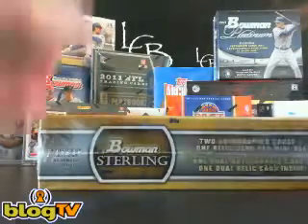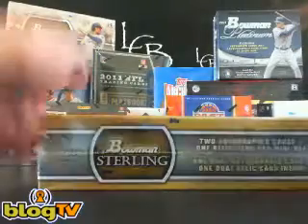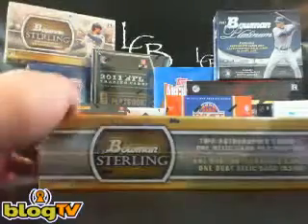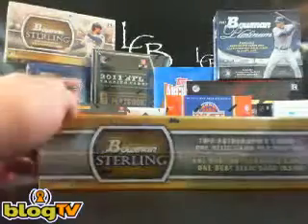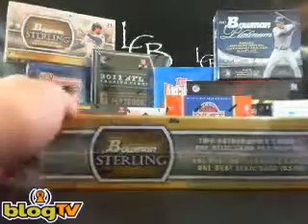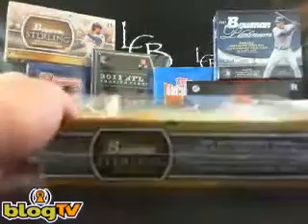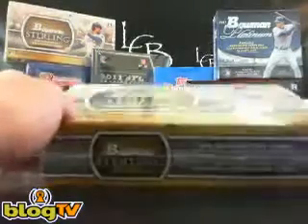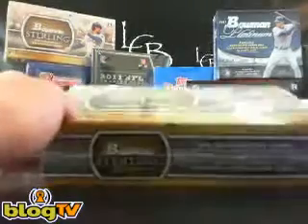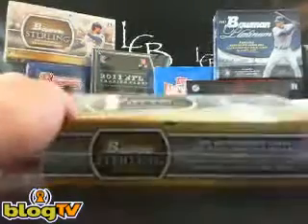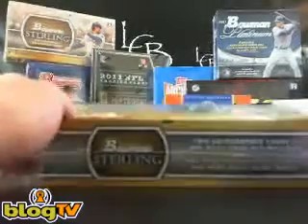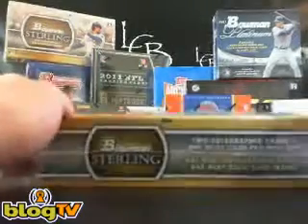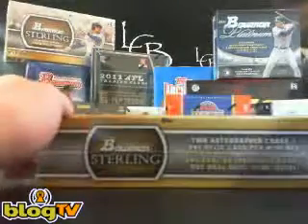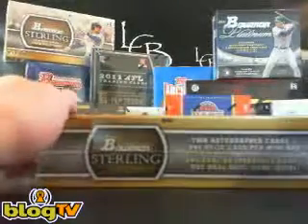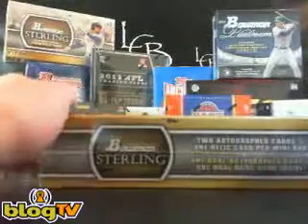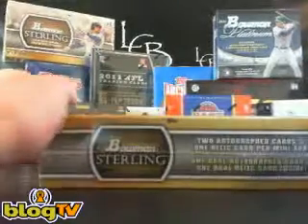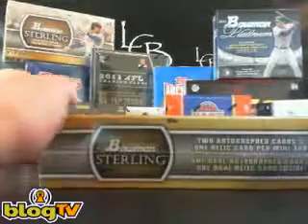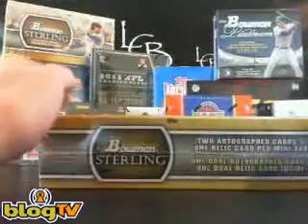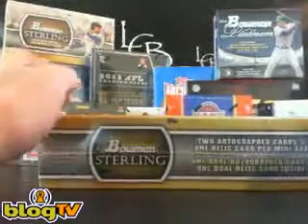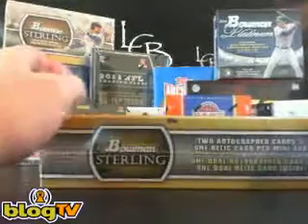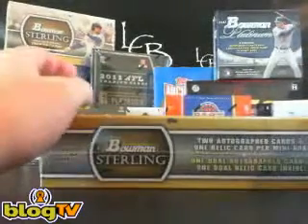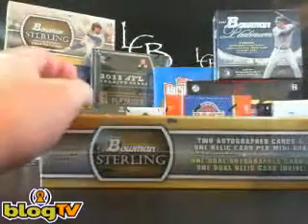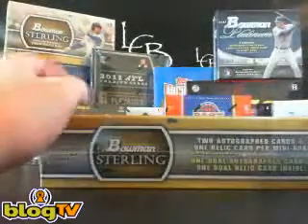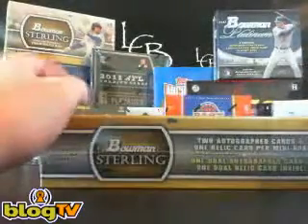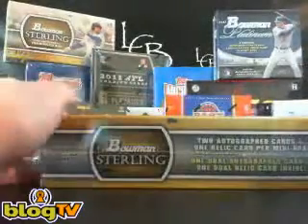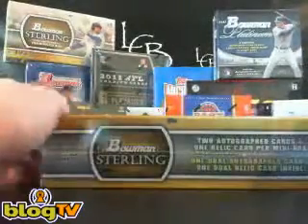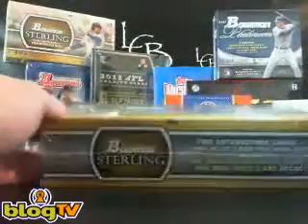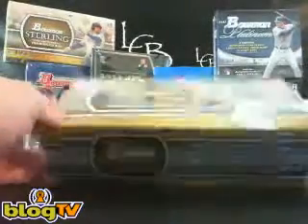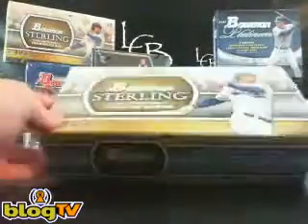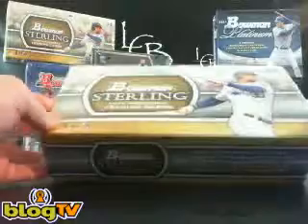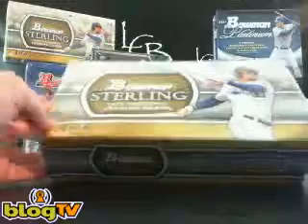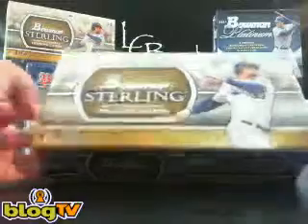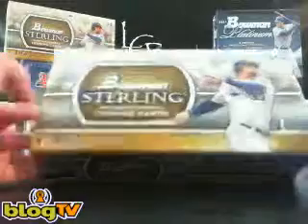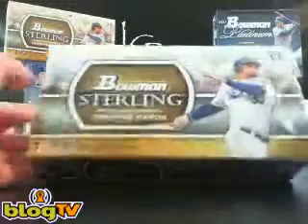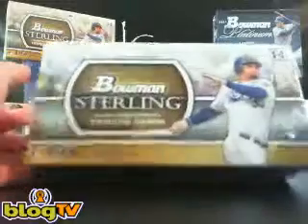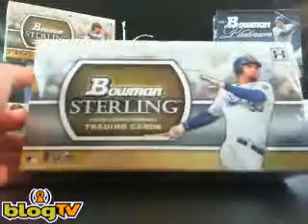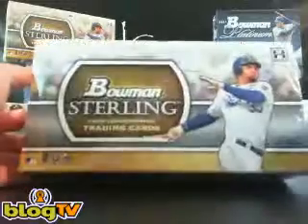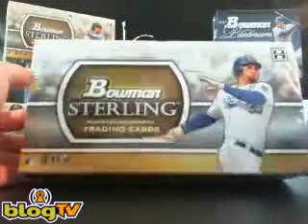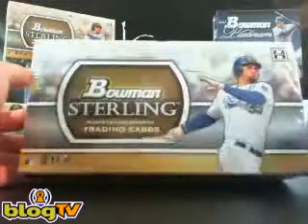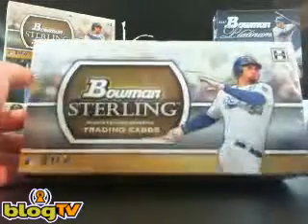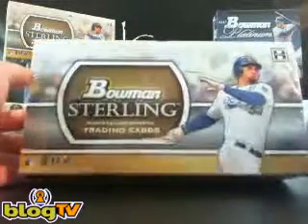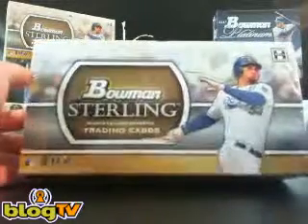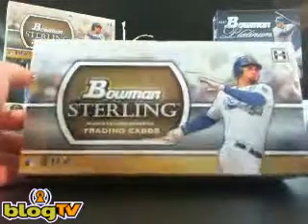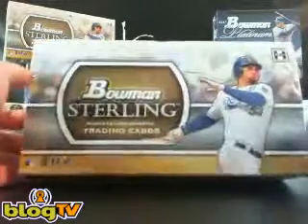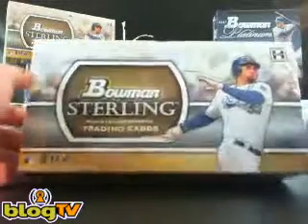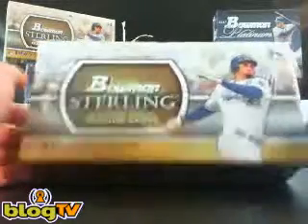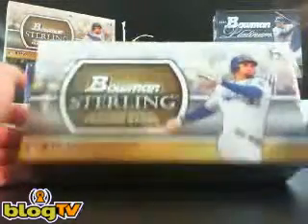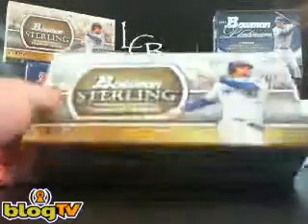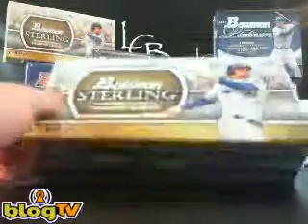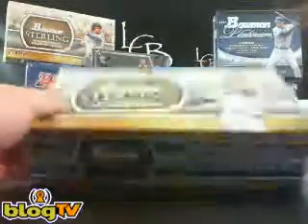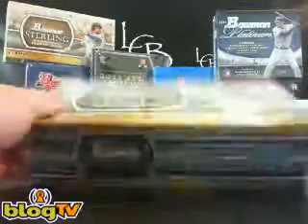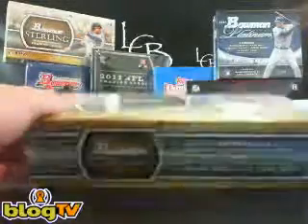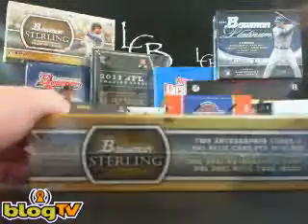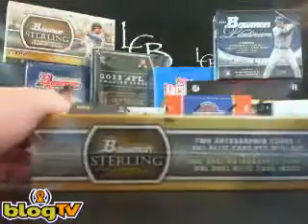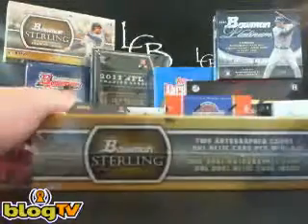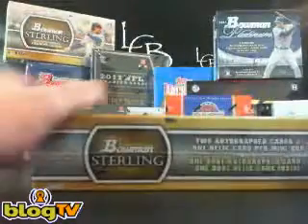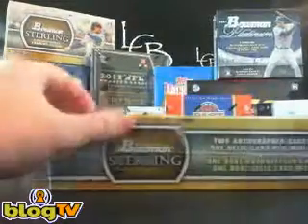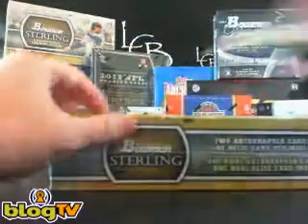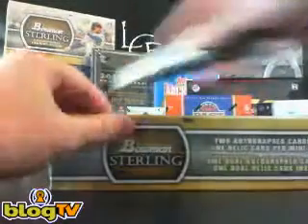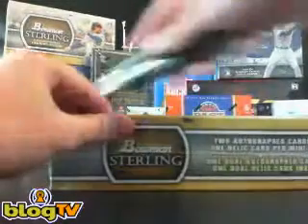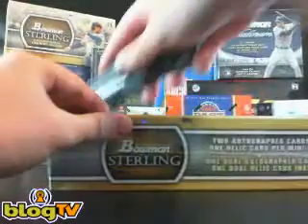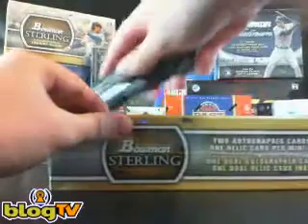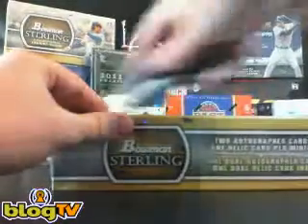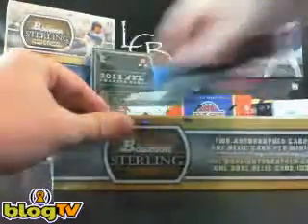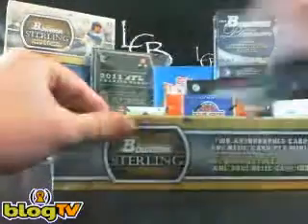What's up, everybody? It's Tim, LiveCaseBreak.com. We've got a single box break of 2011 Bowman Sterling for Adam here in the store.